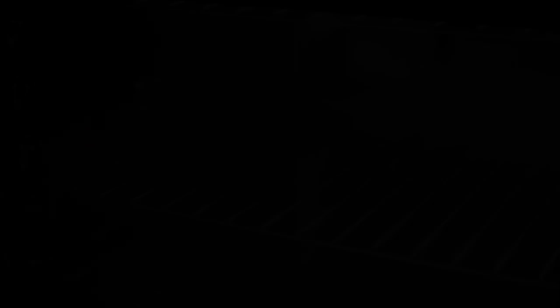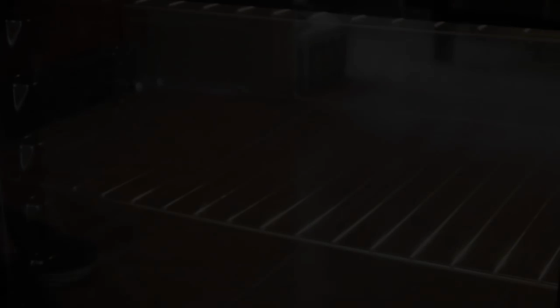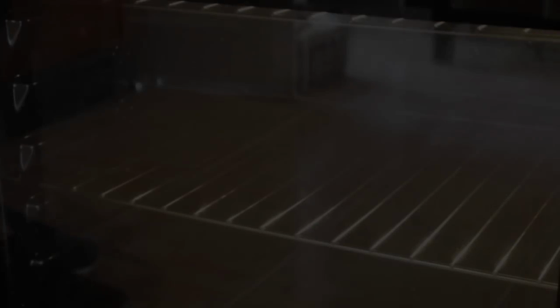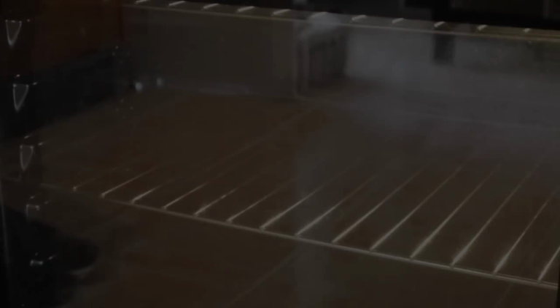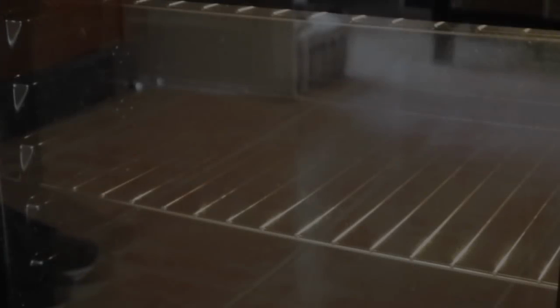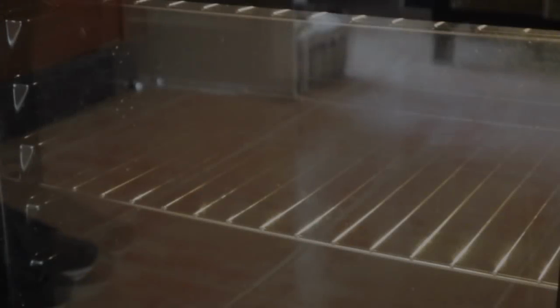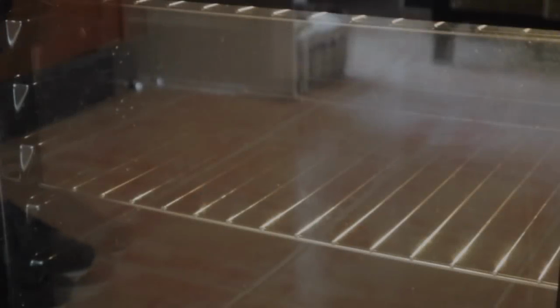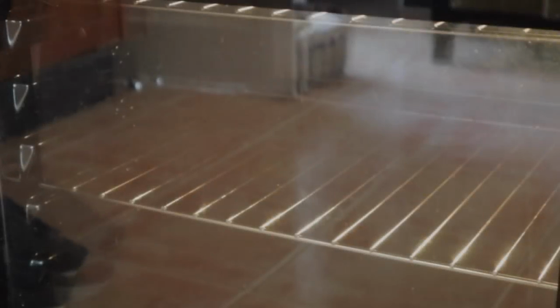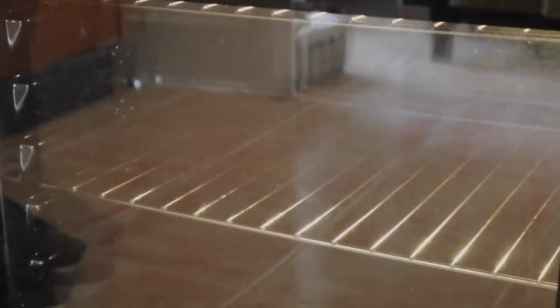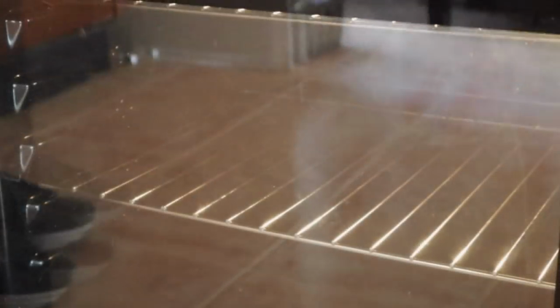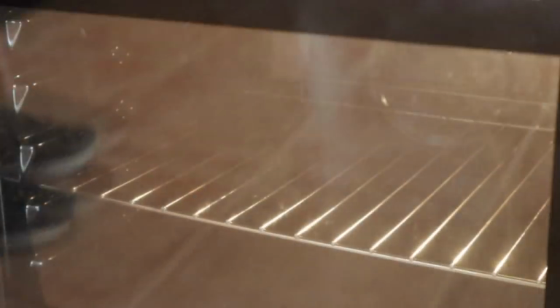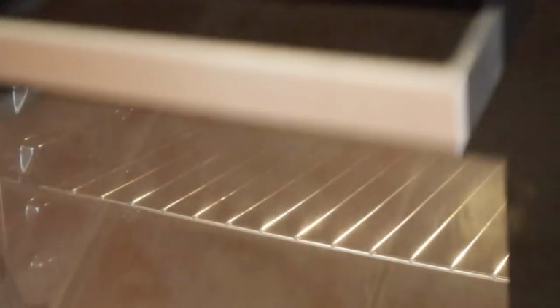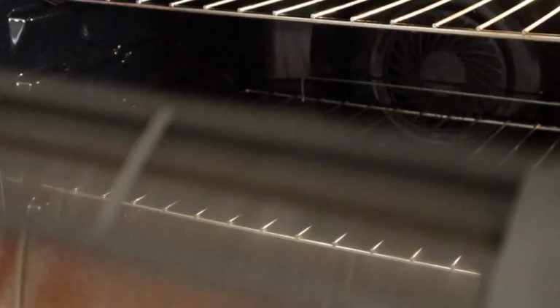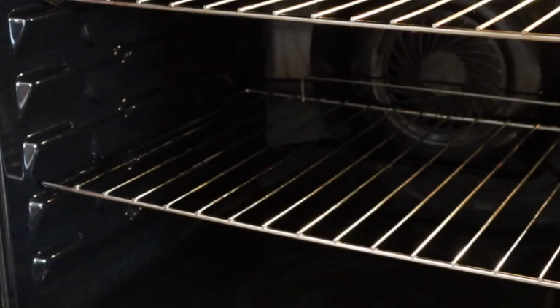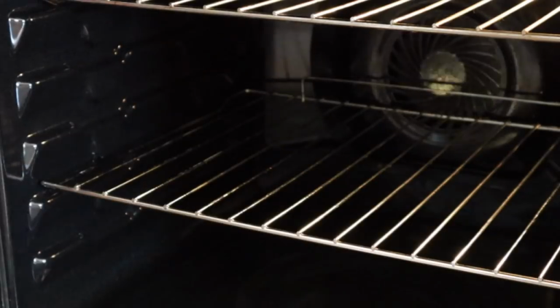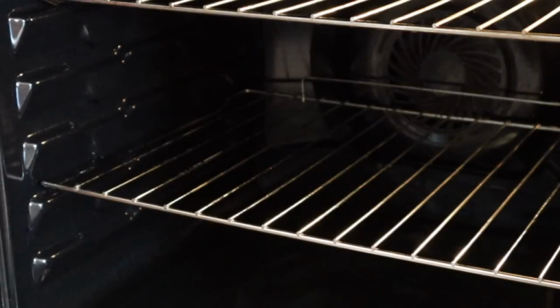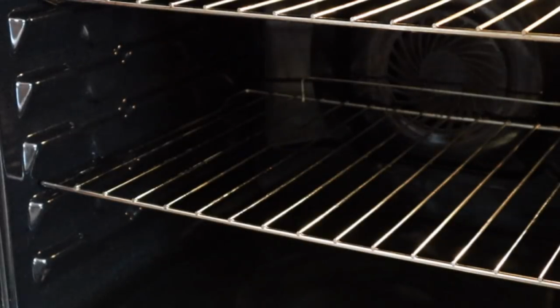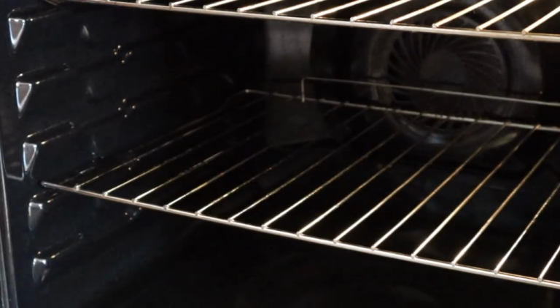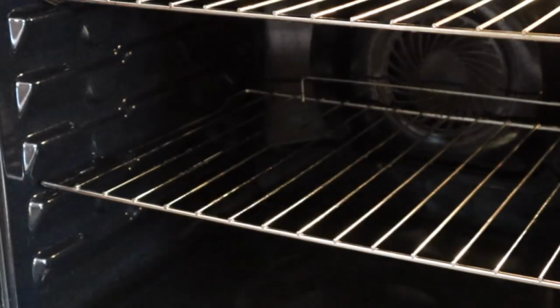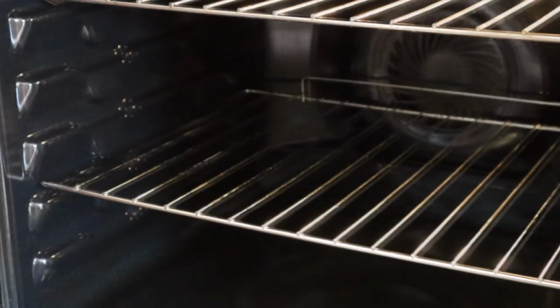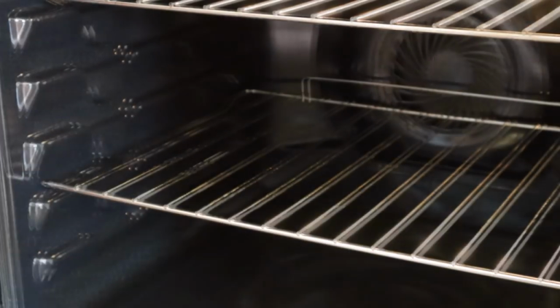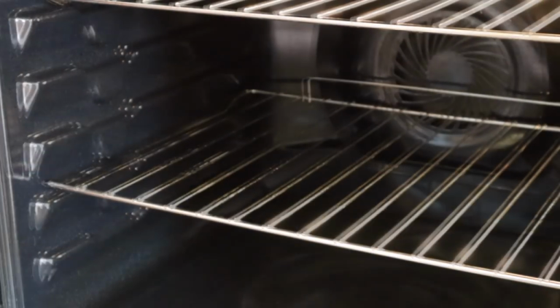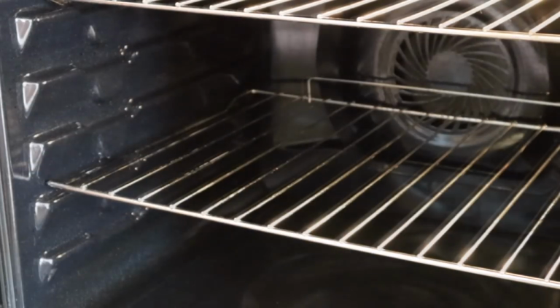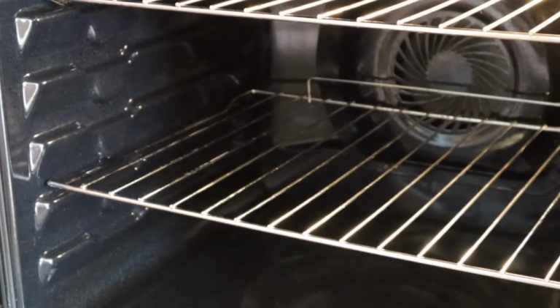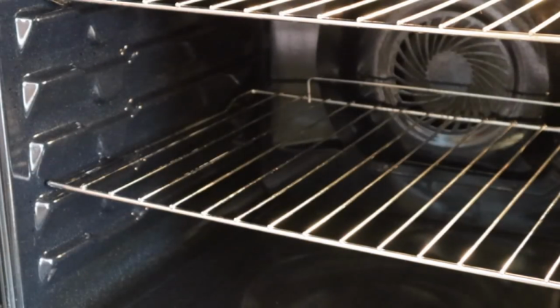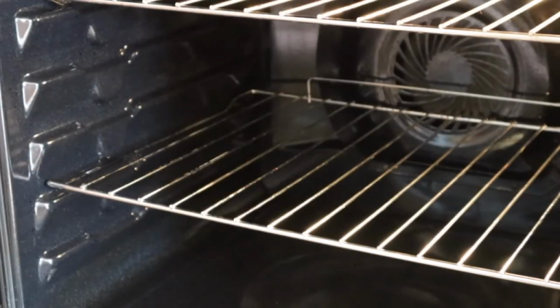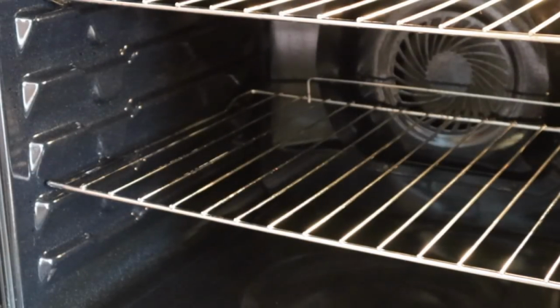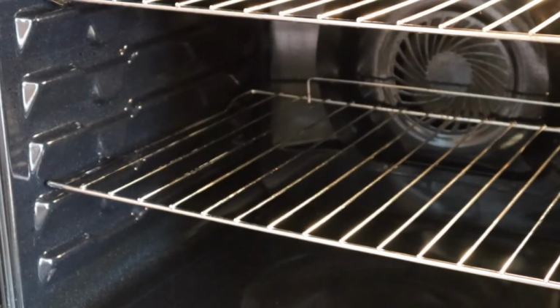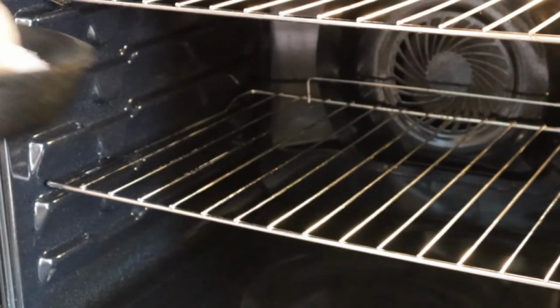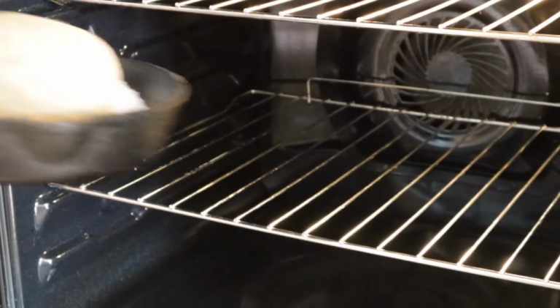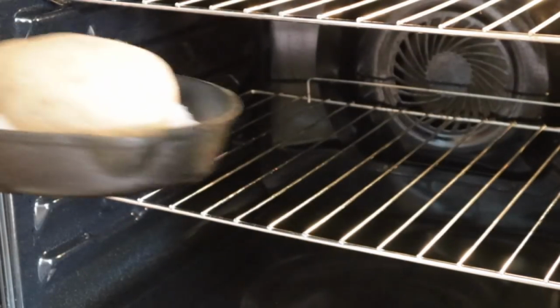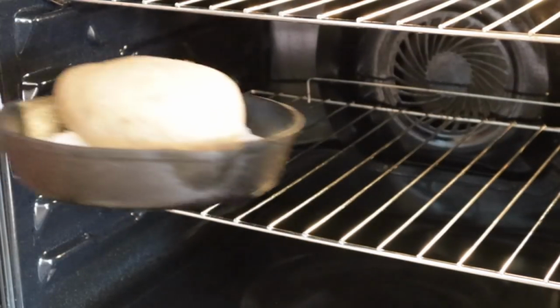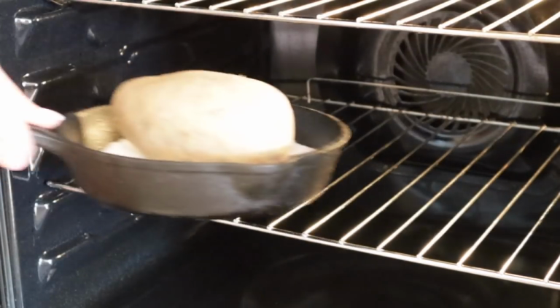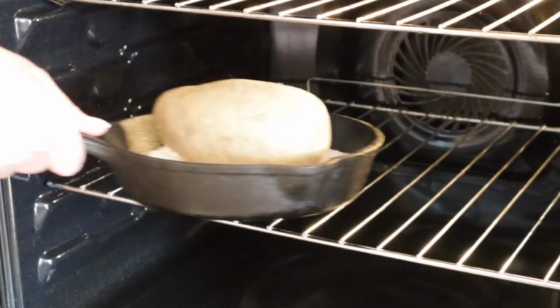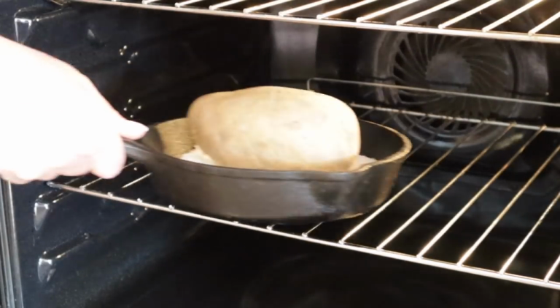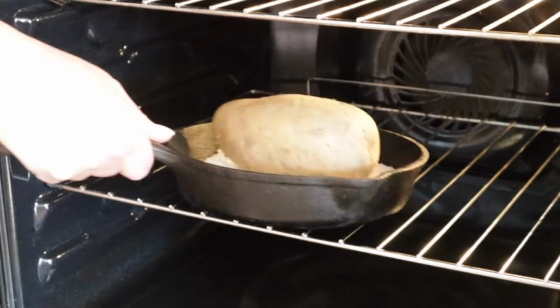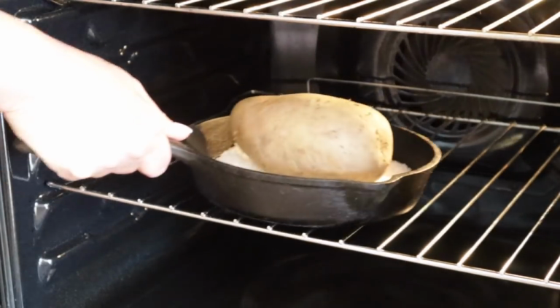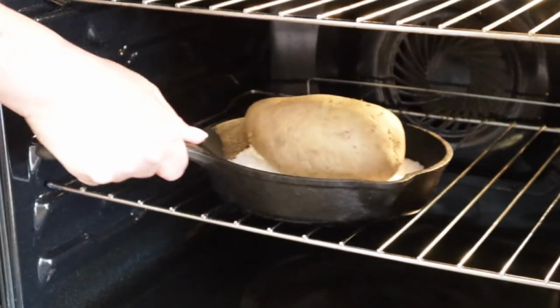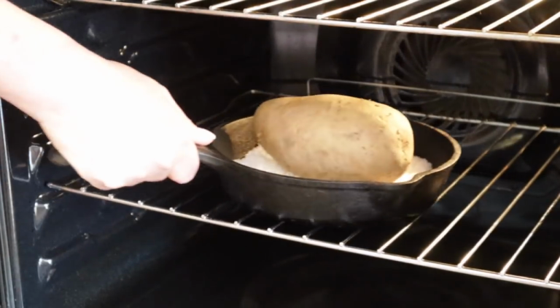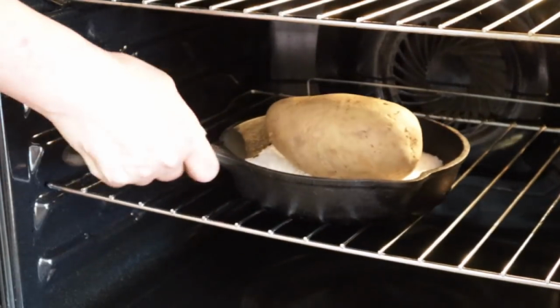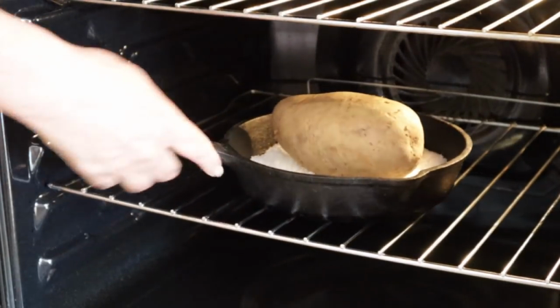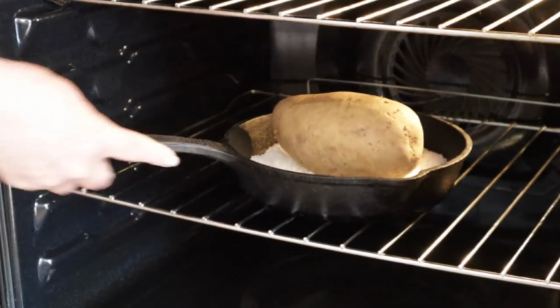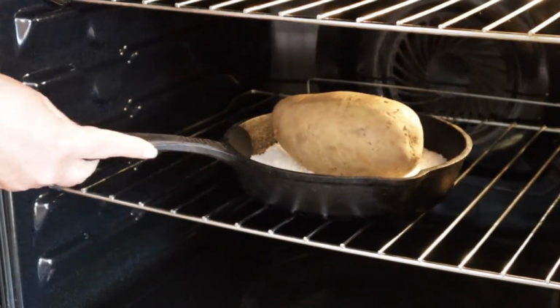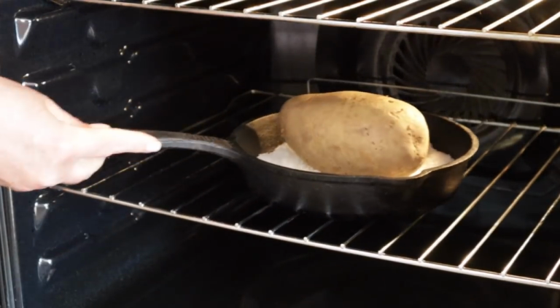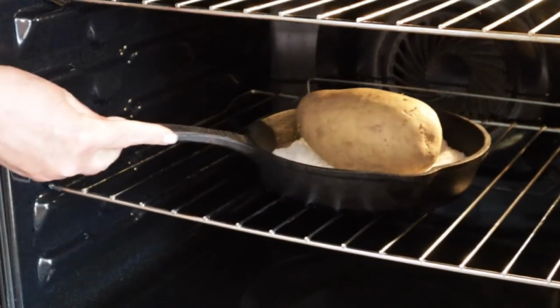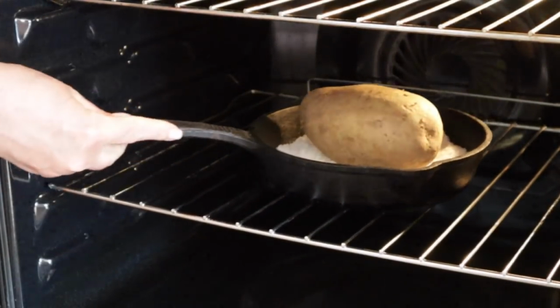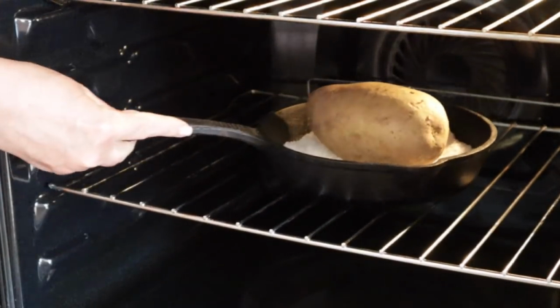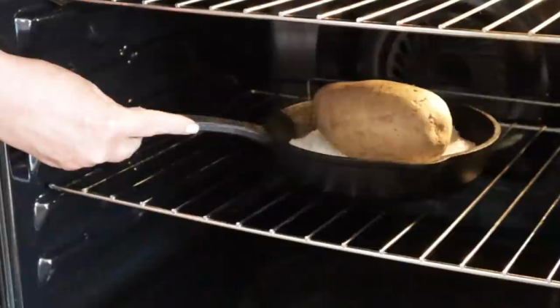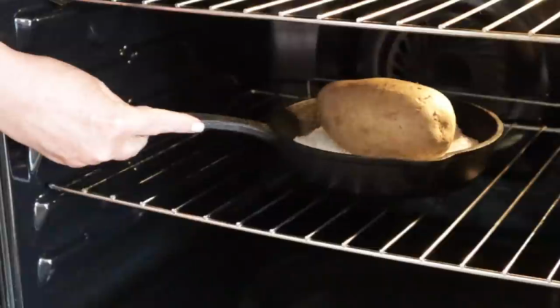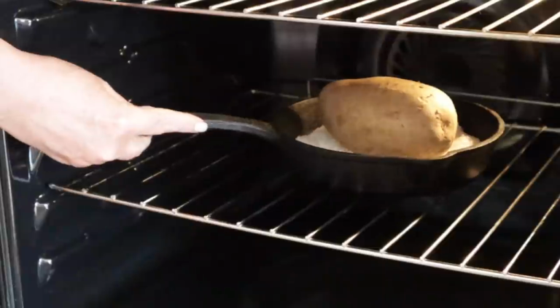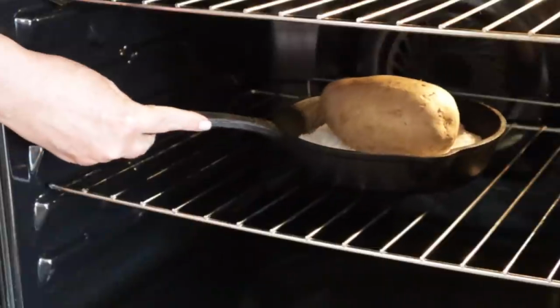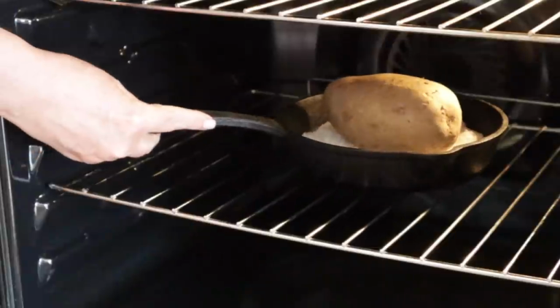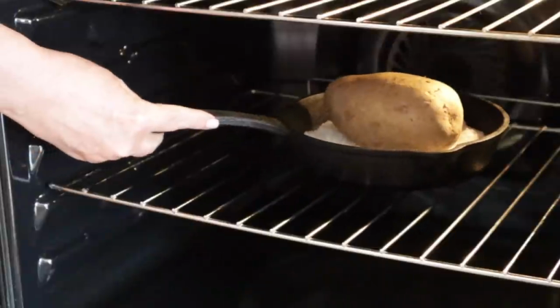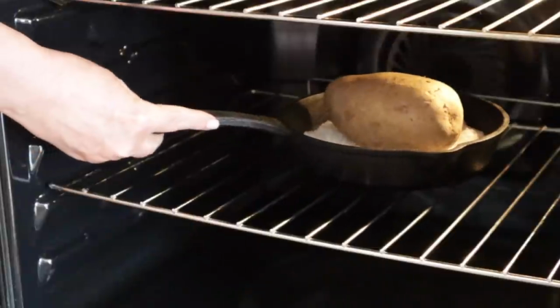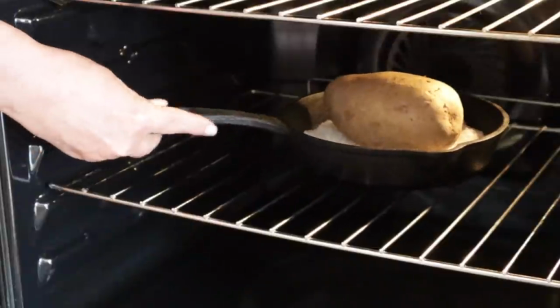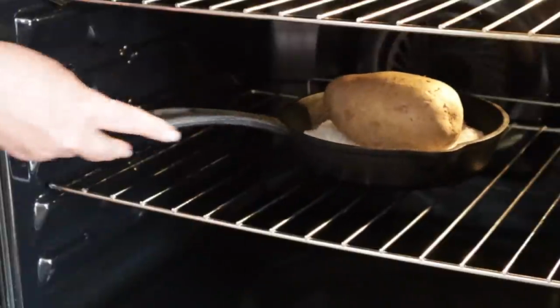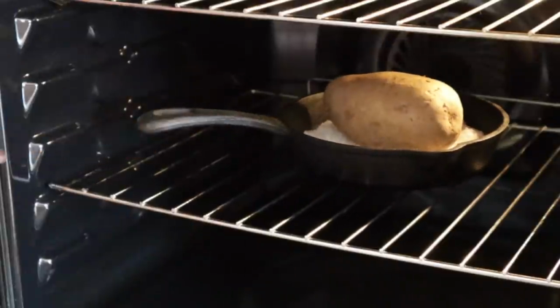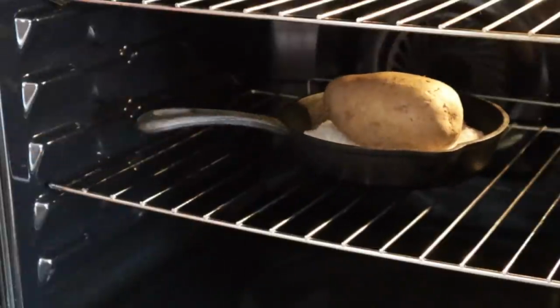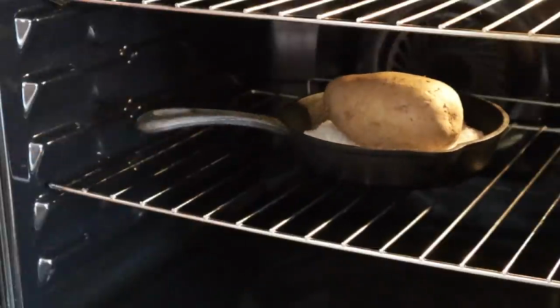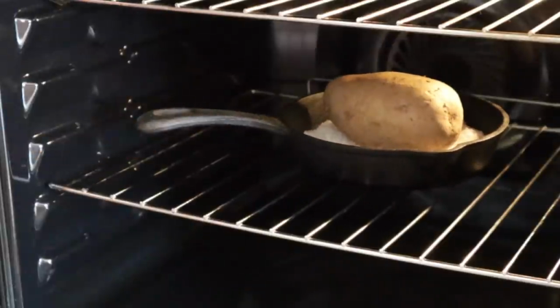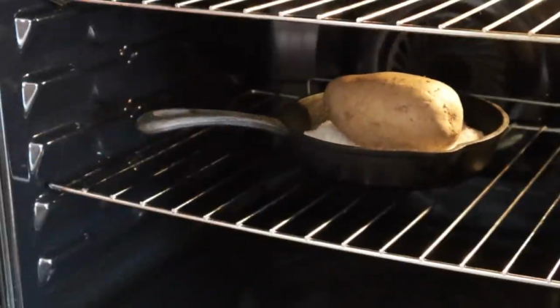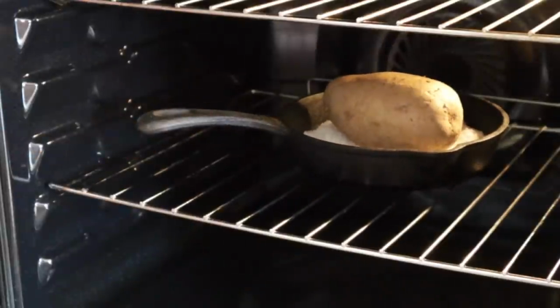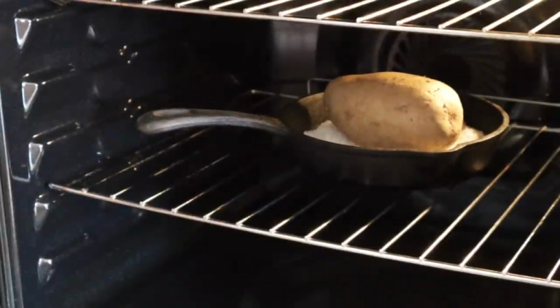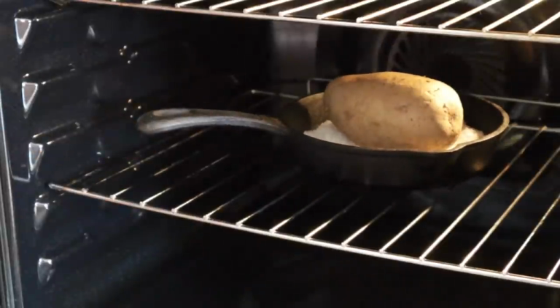We're going to bake it for 40 minutes at 200 degrees Celsius or 392 degrees Fahrenheit.